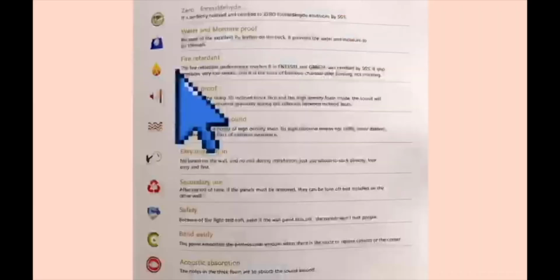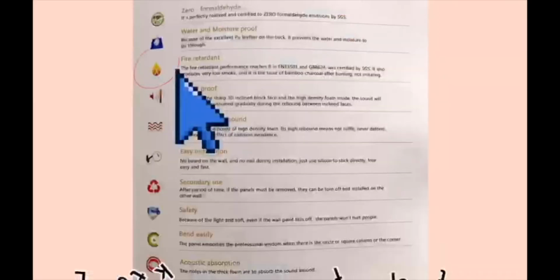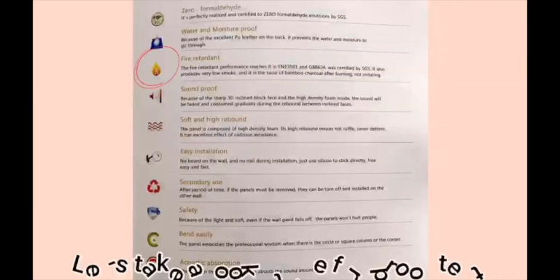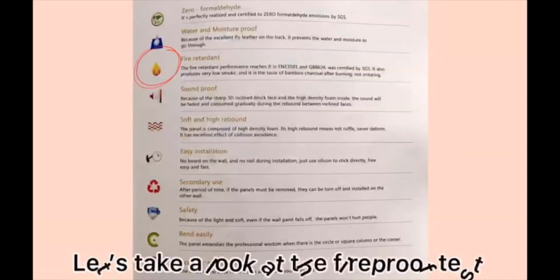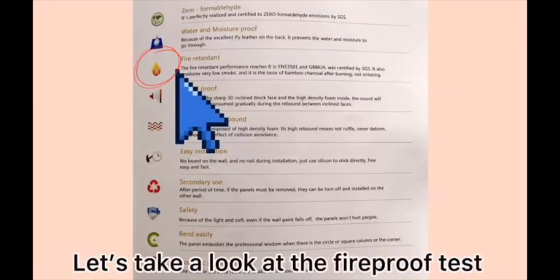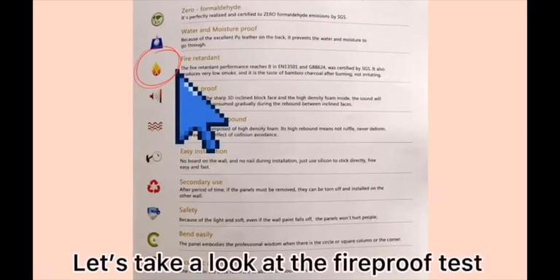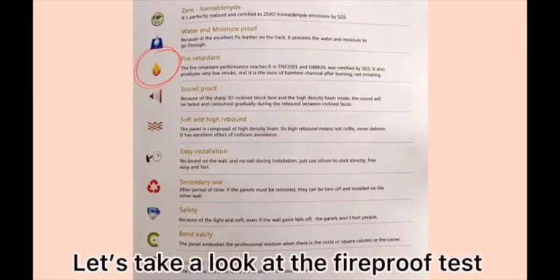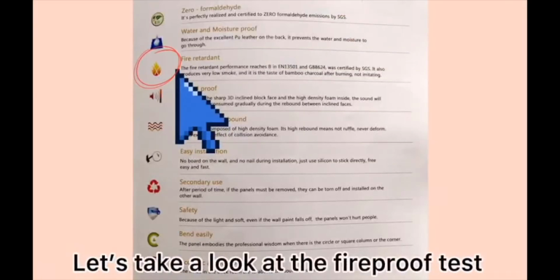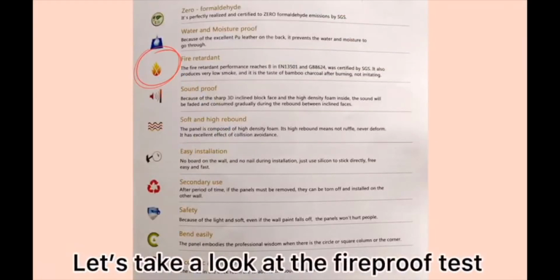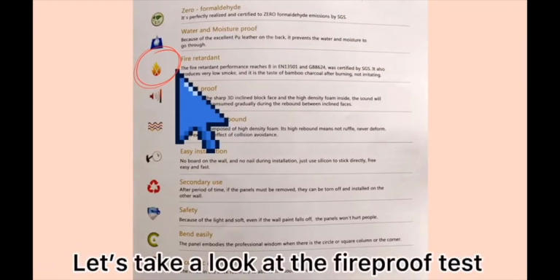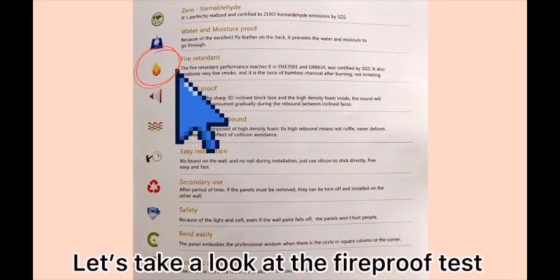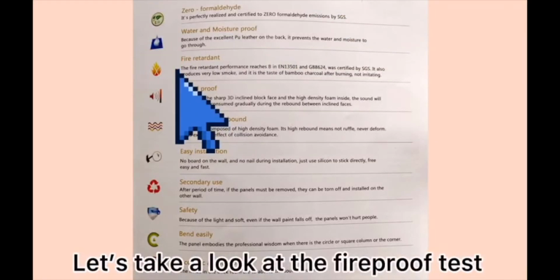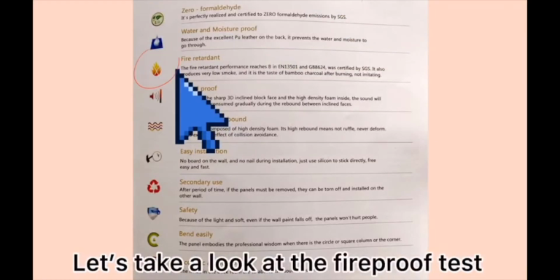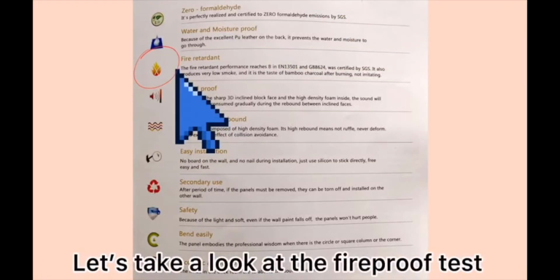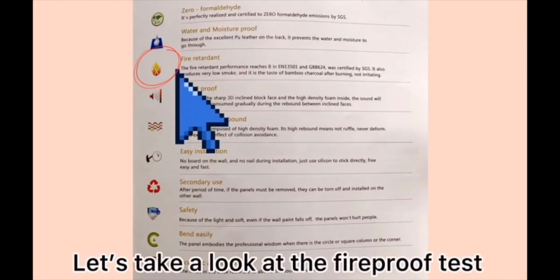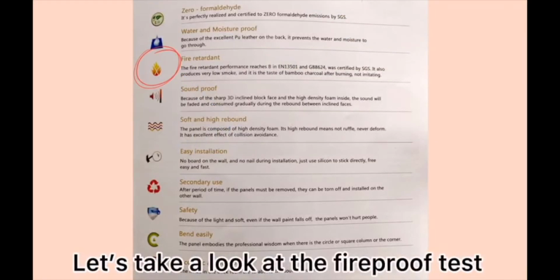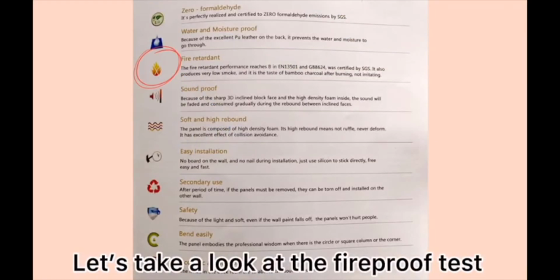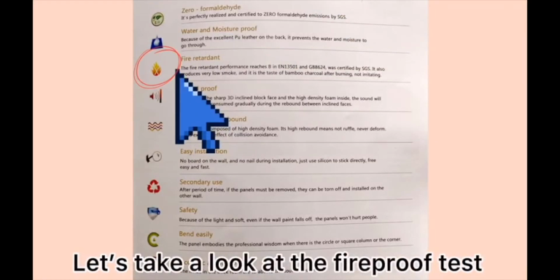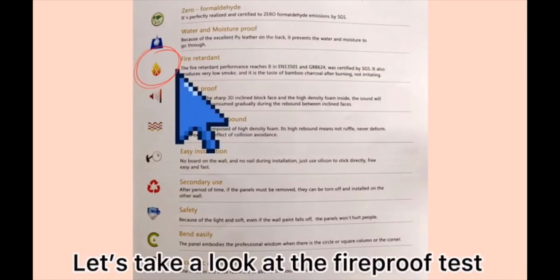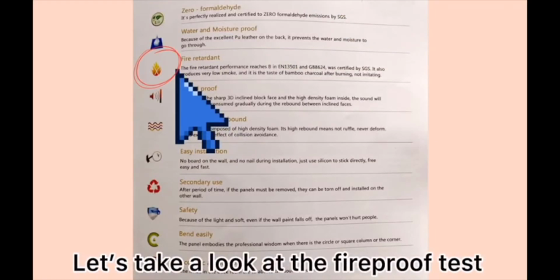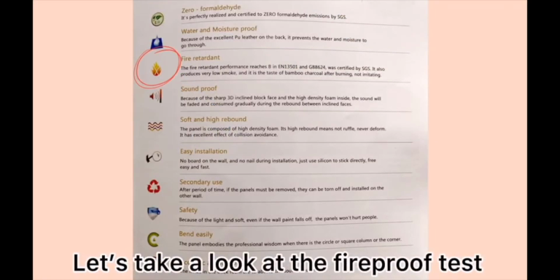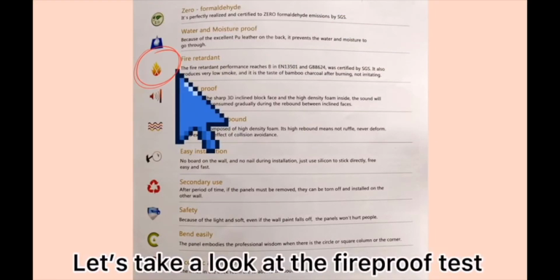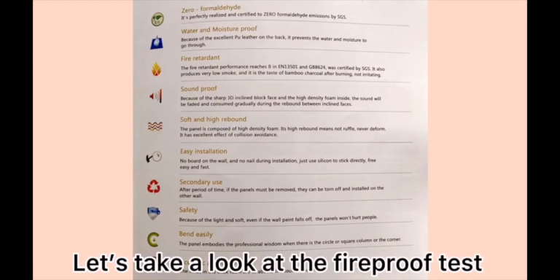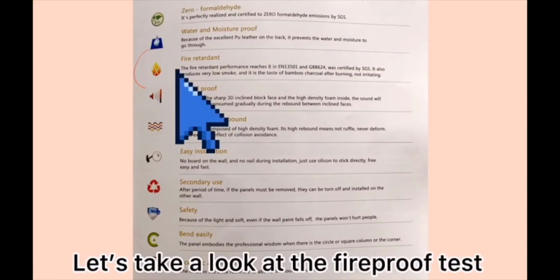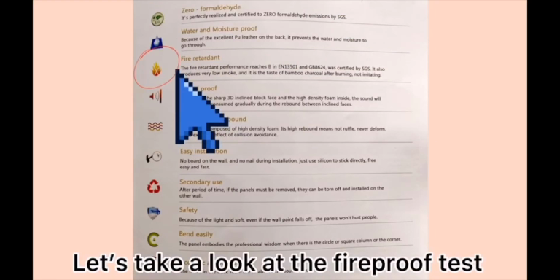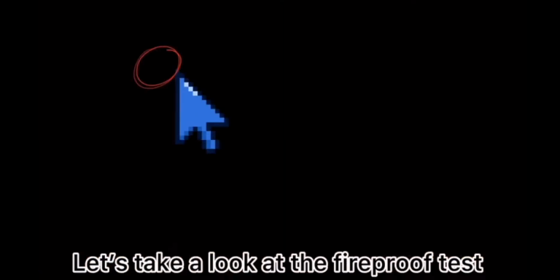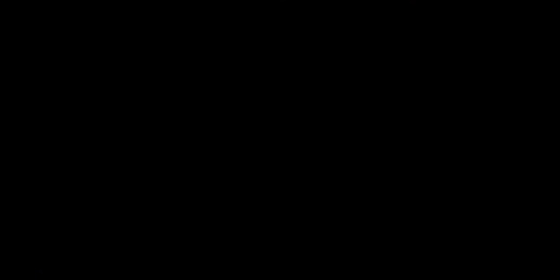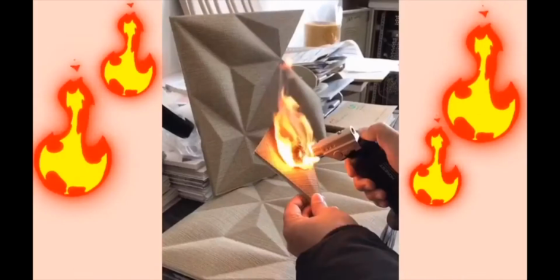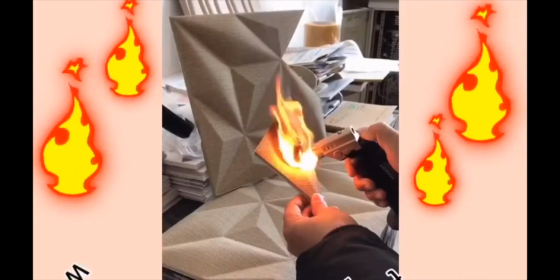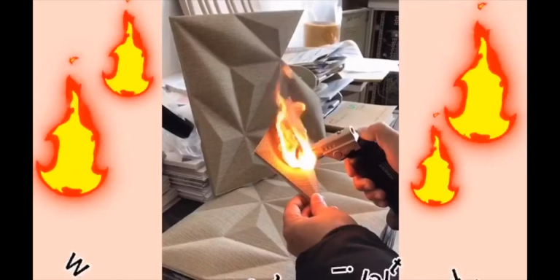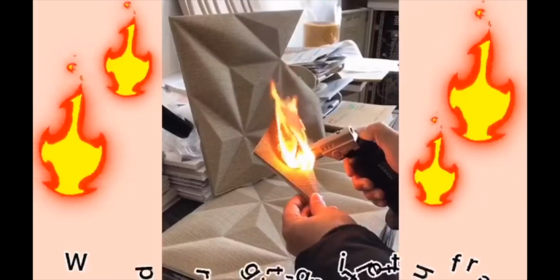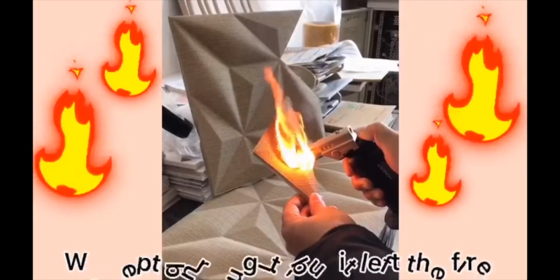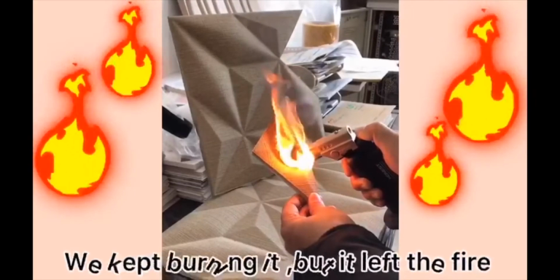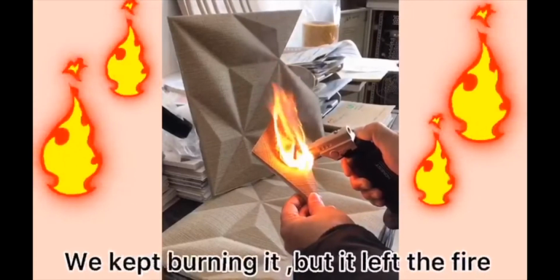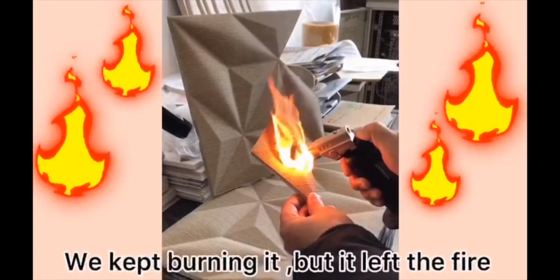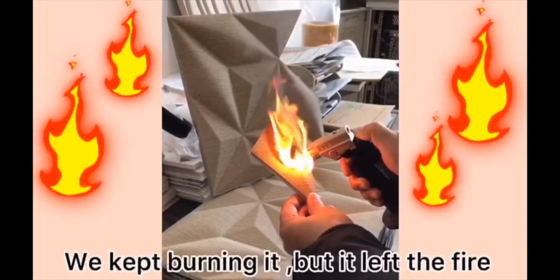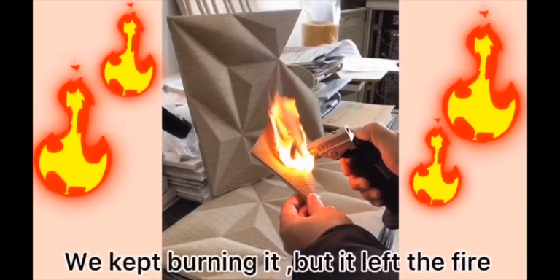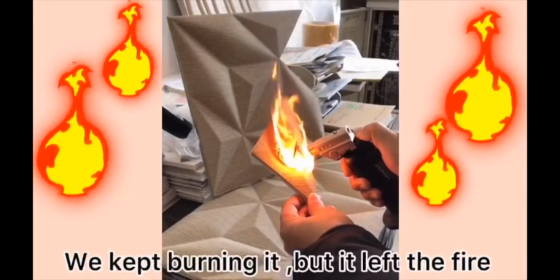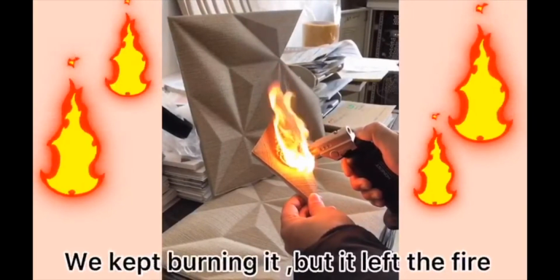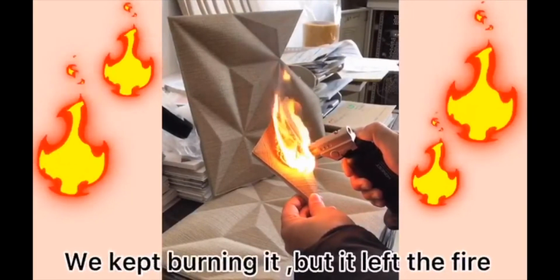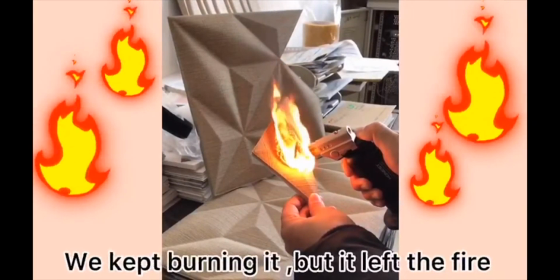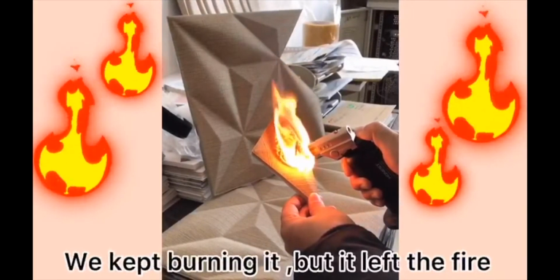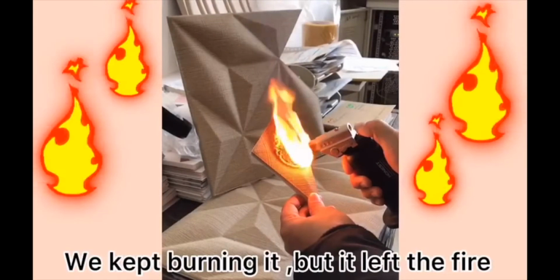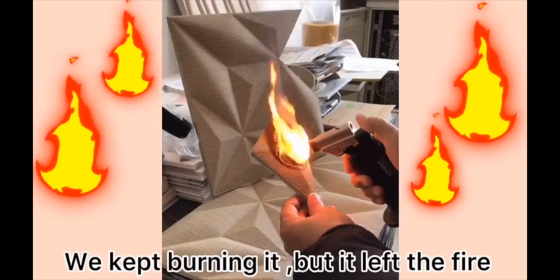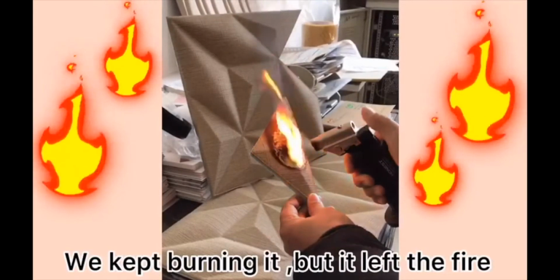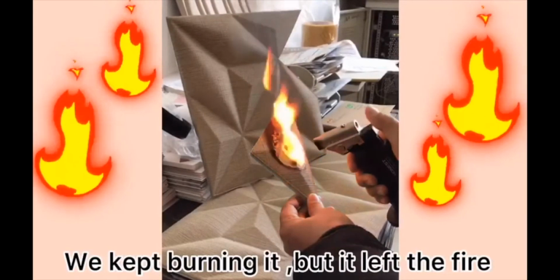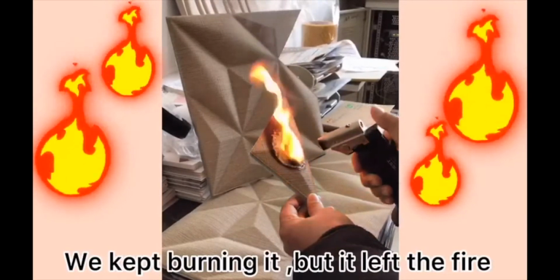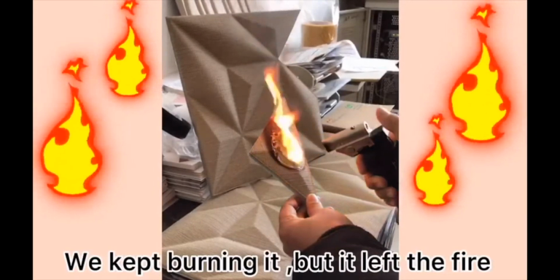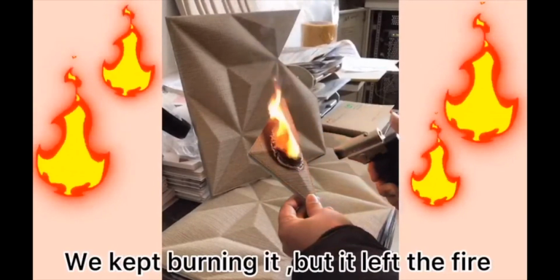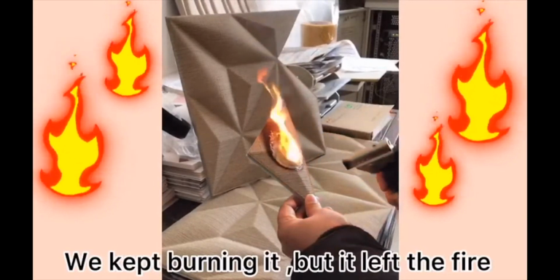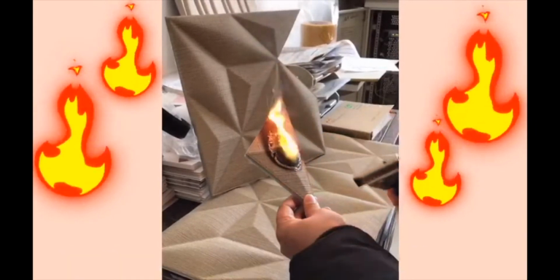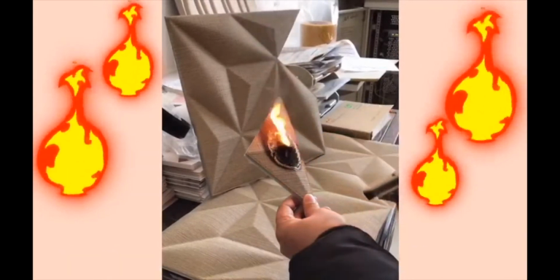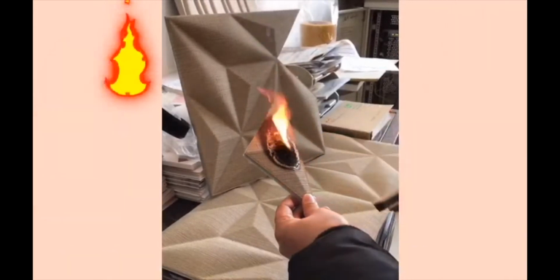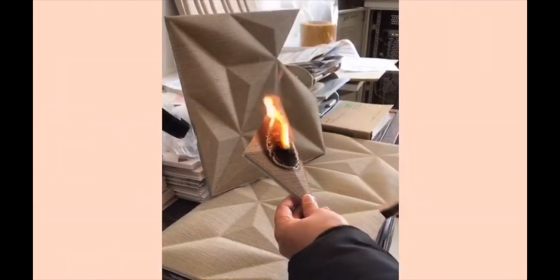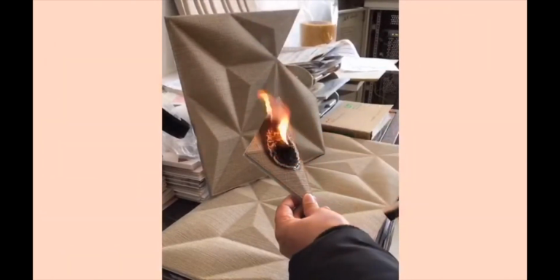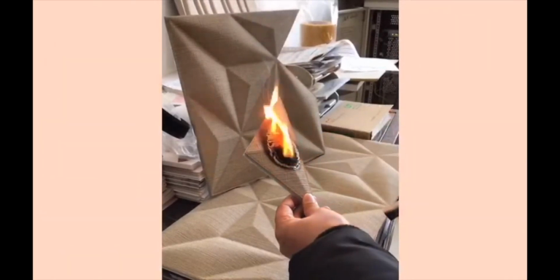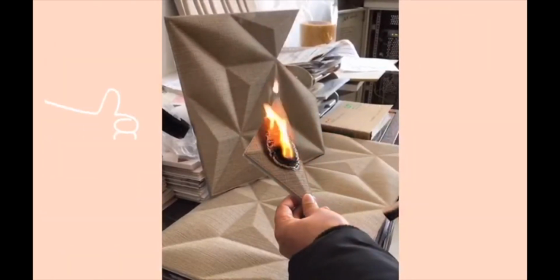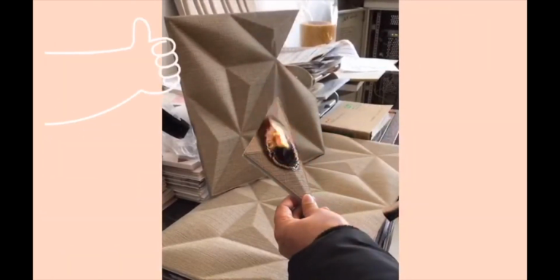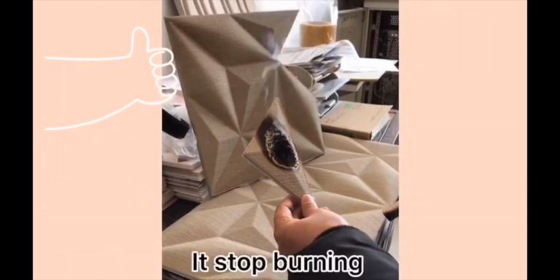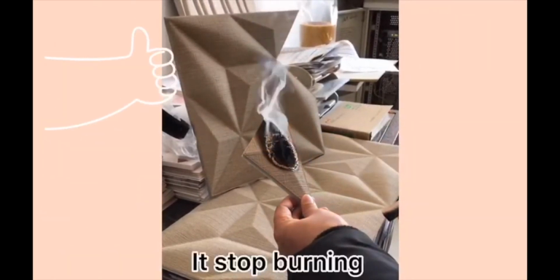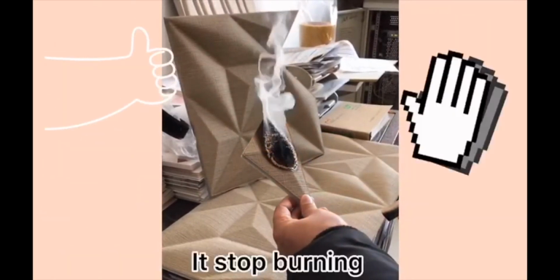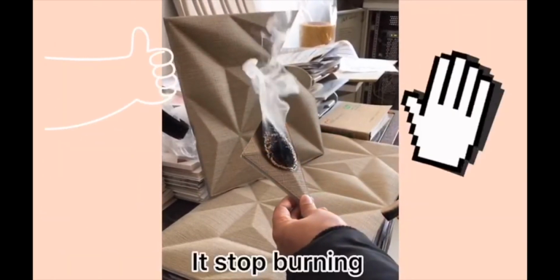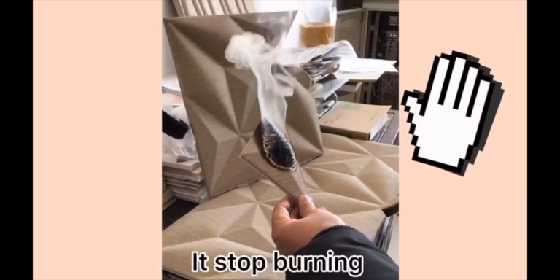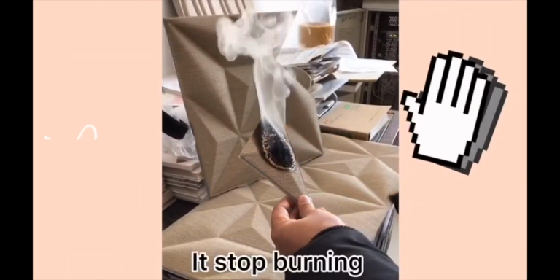Let's take a look at the fireproof test. We keep burning it, but it resists the fire. It stops burning.